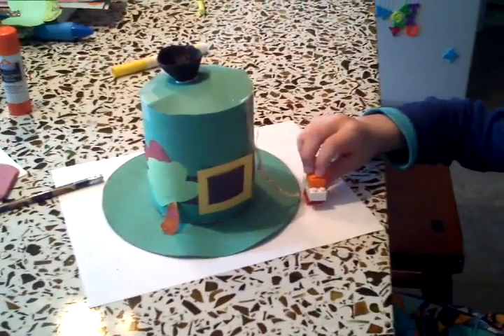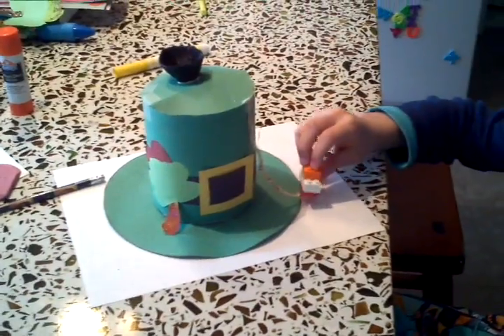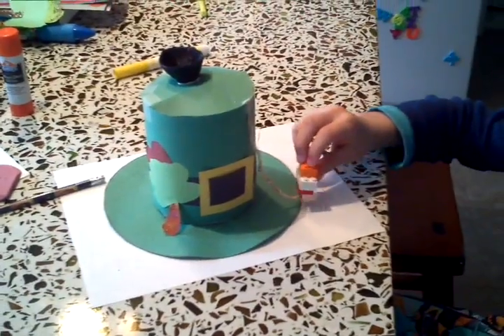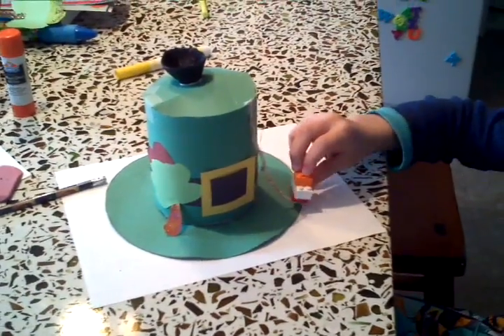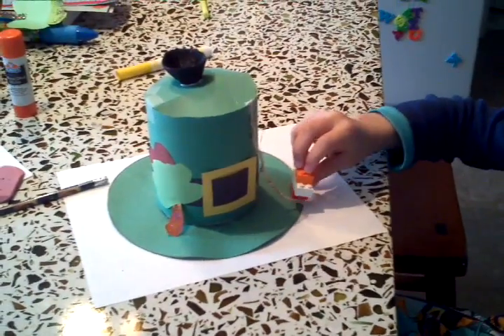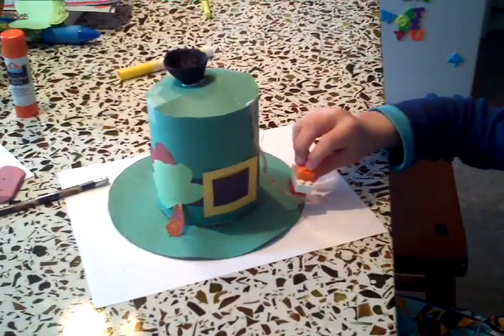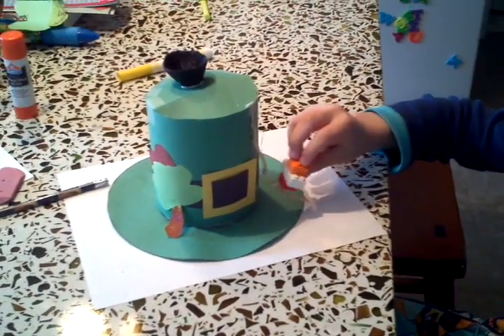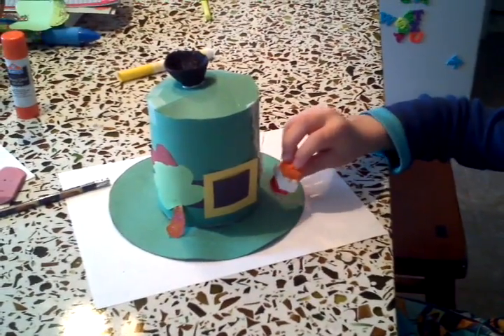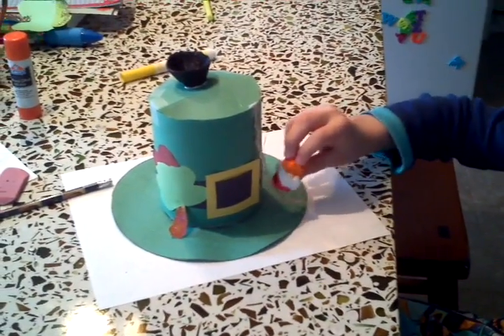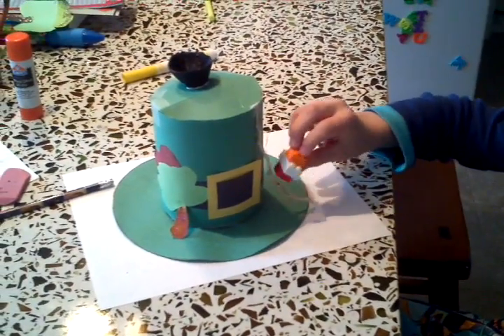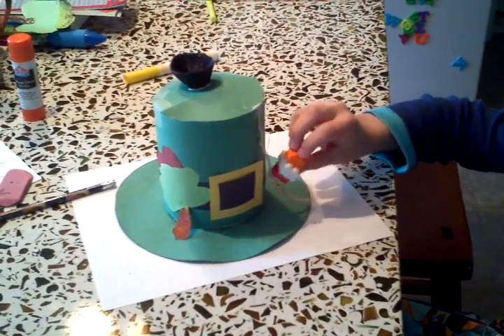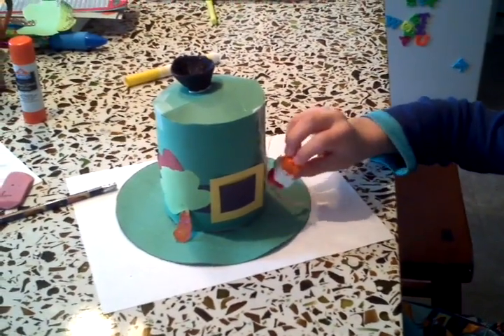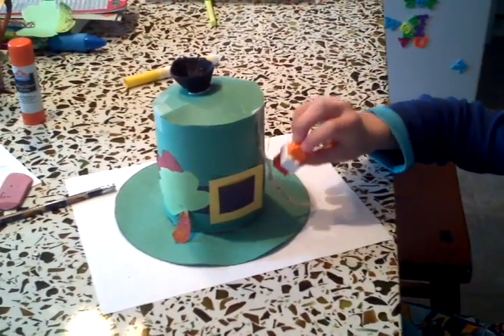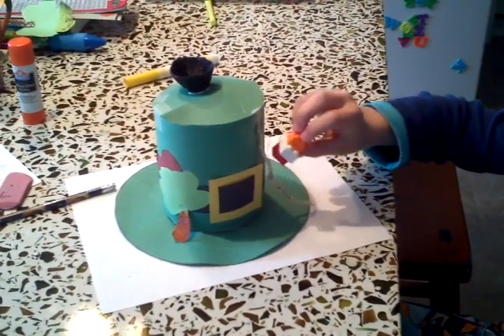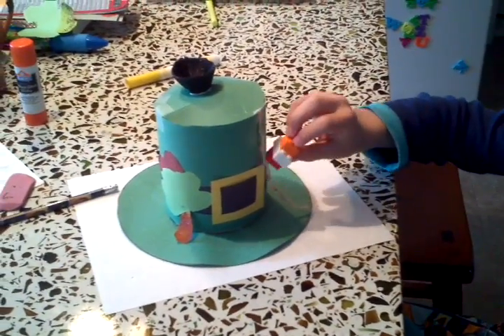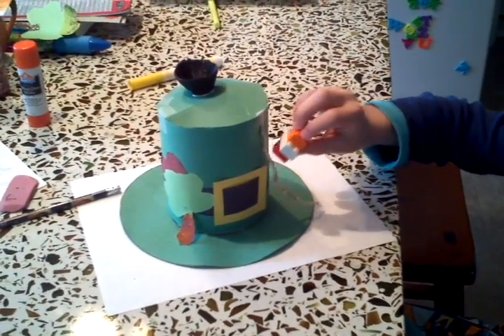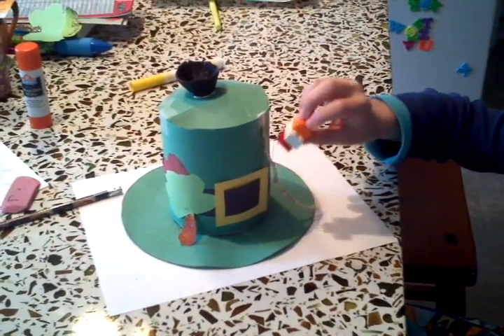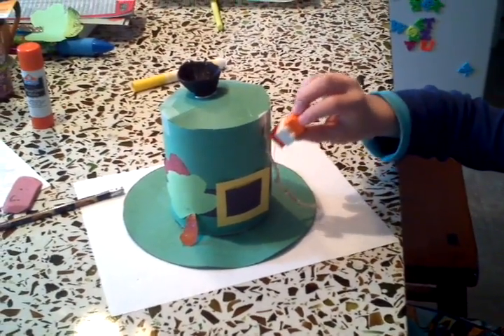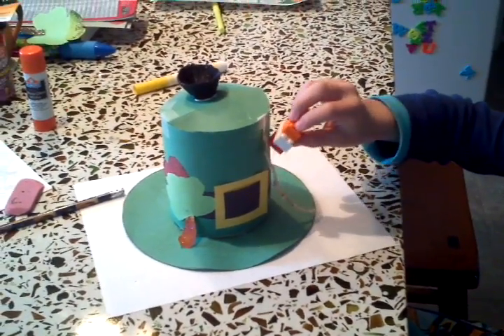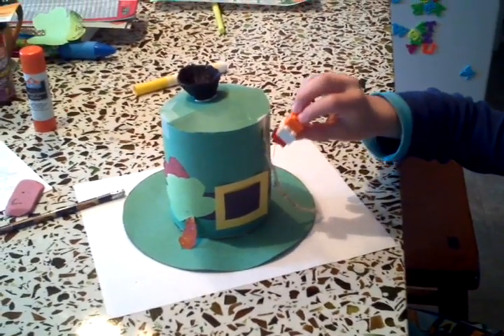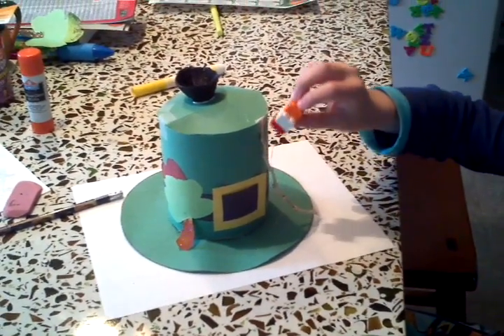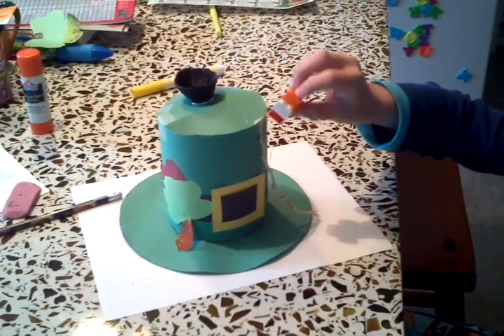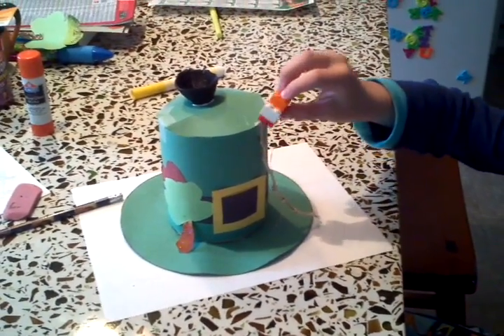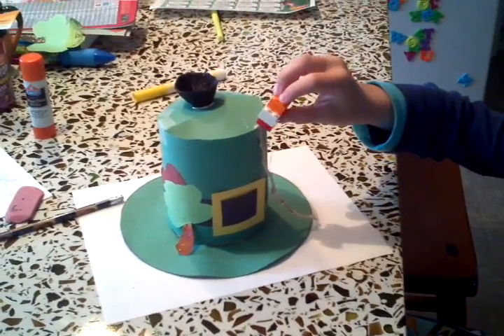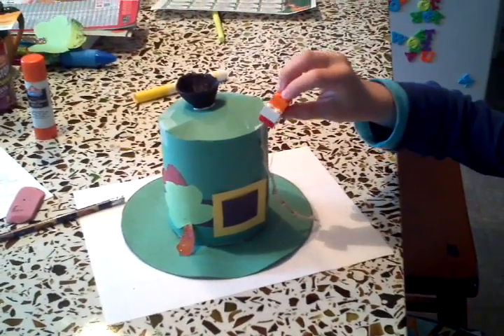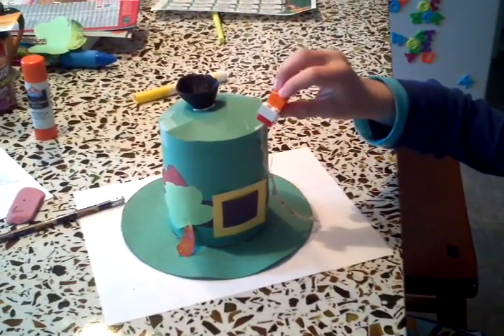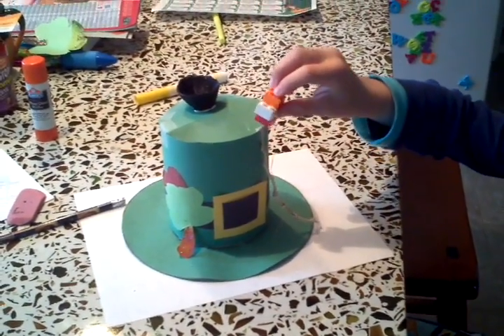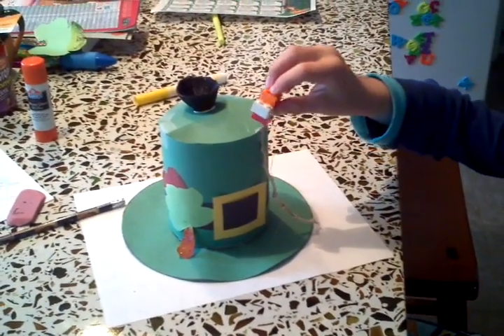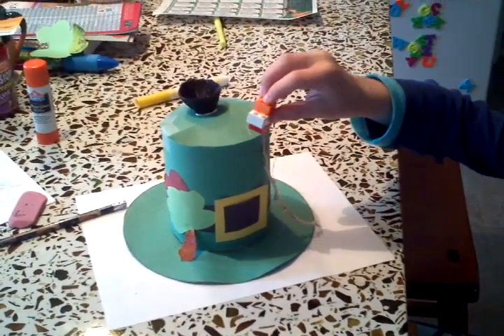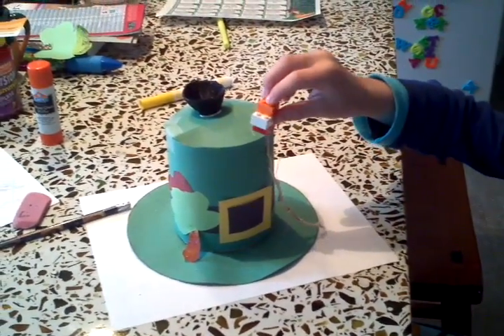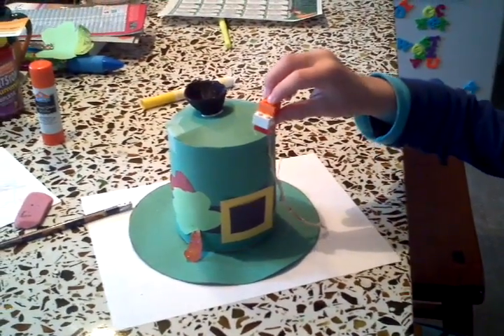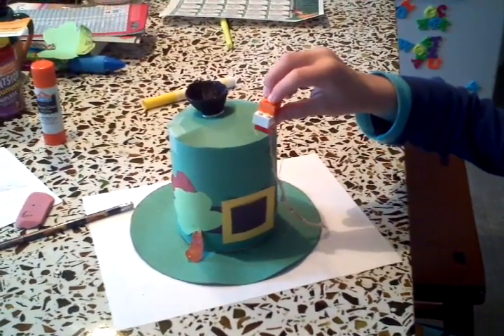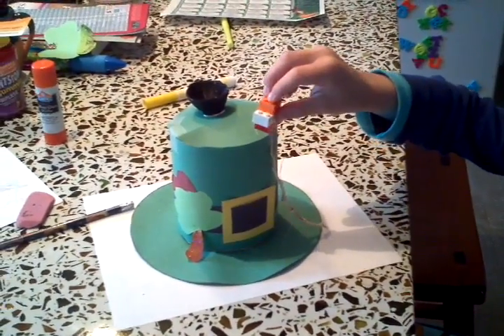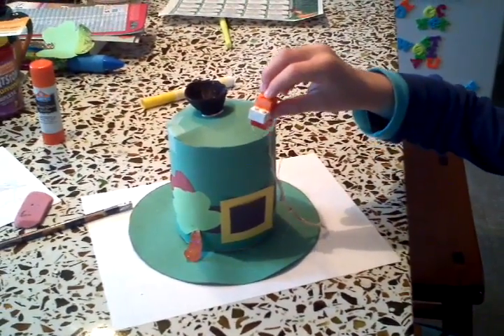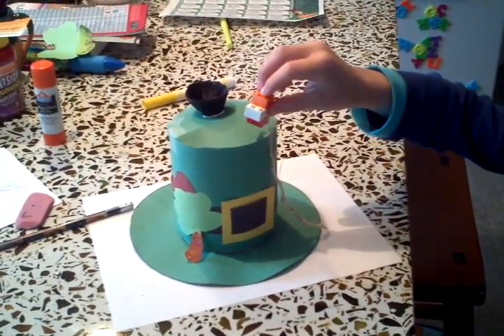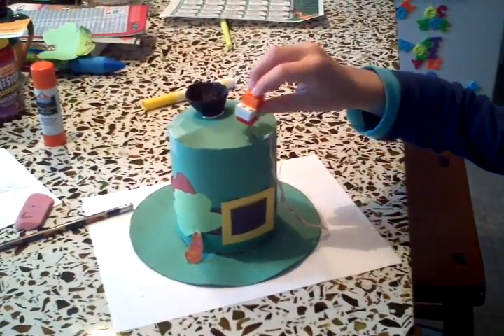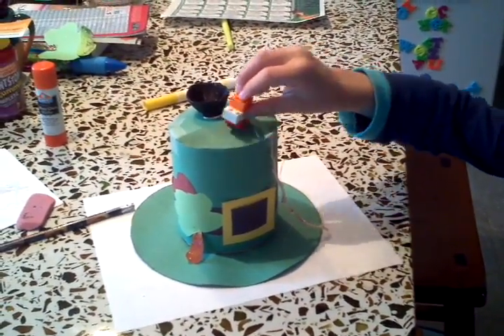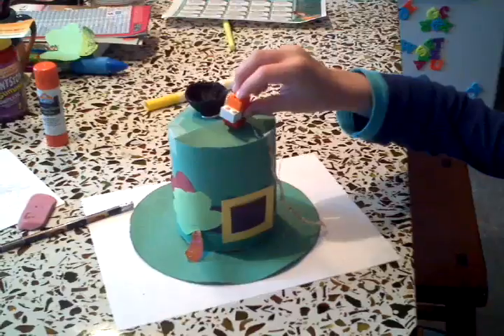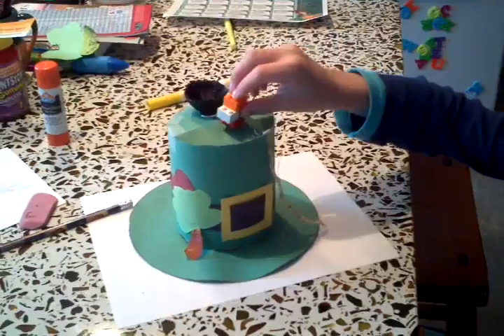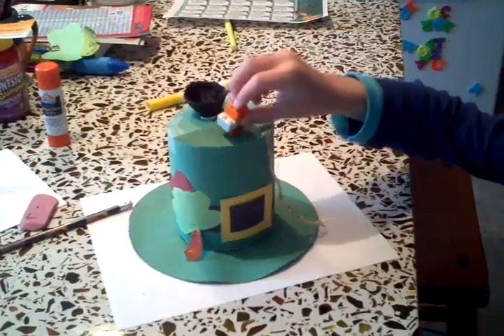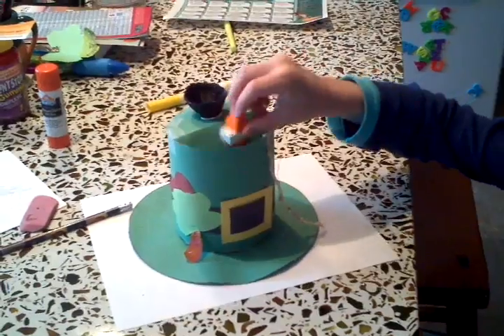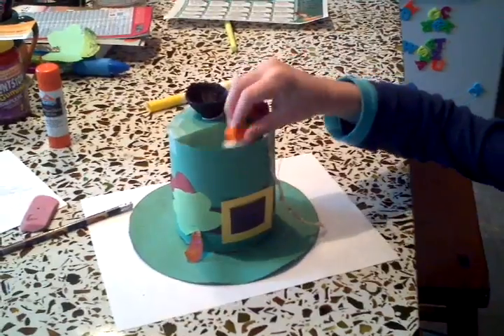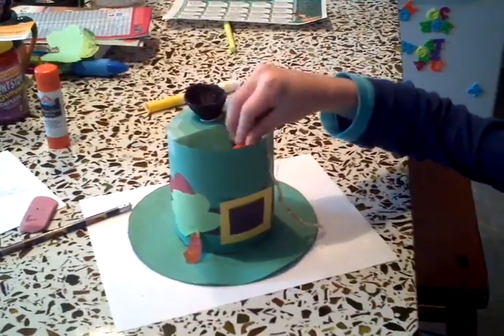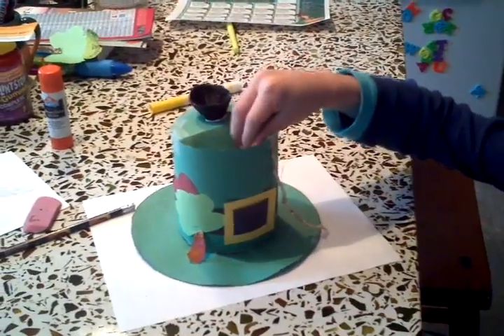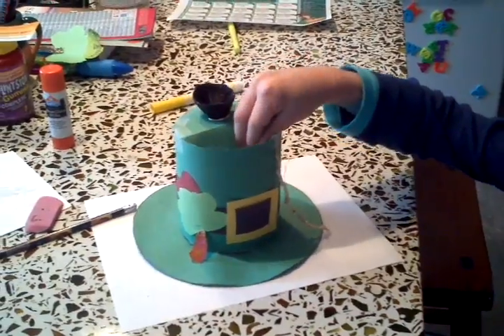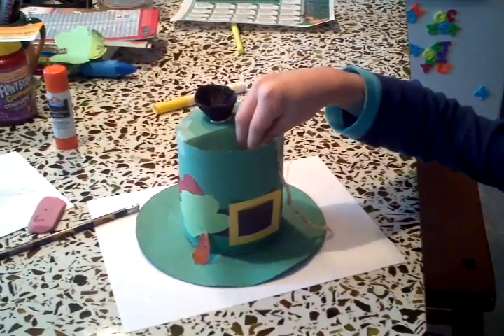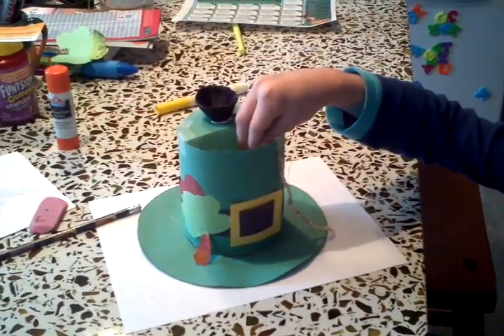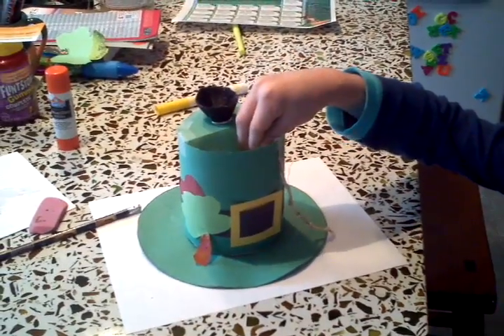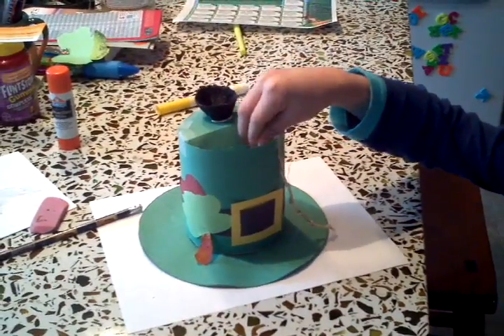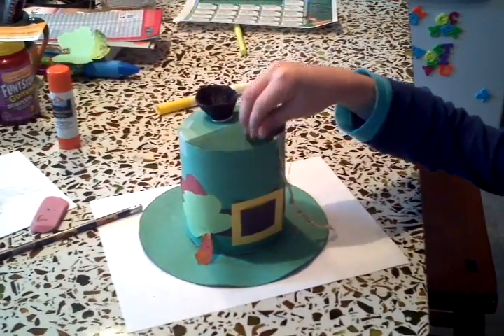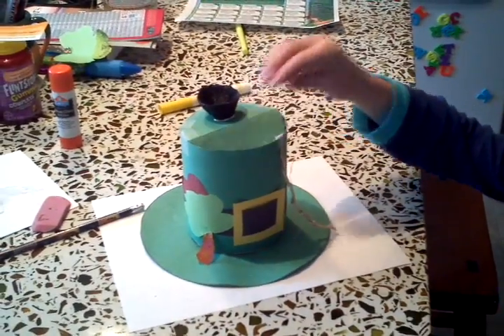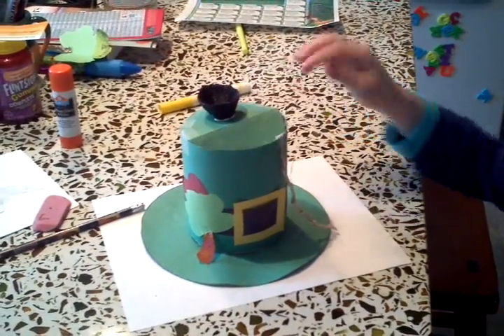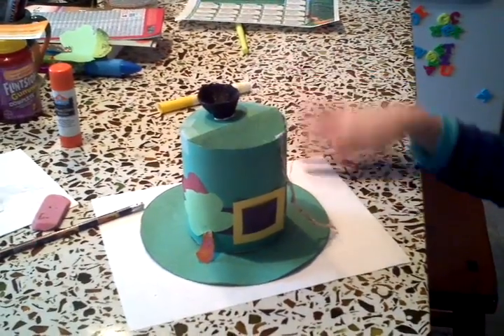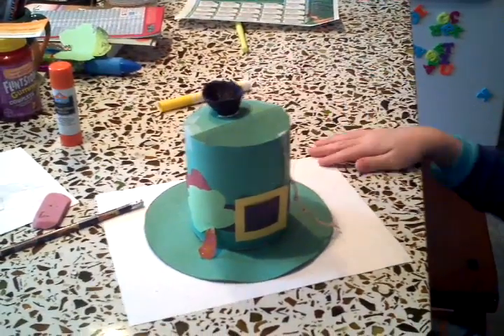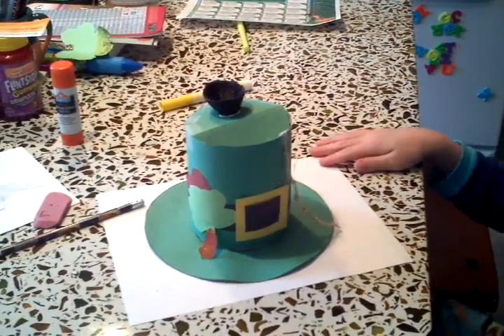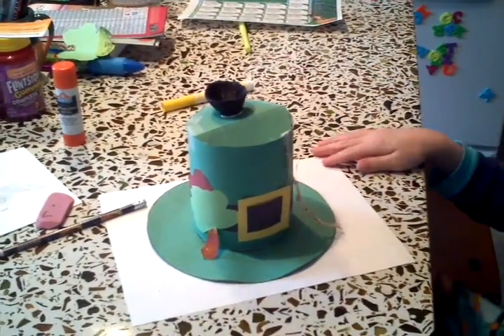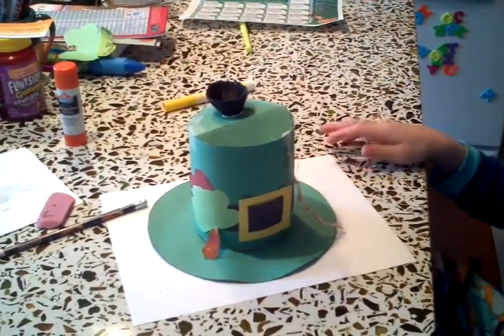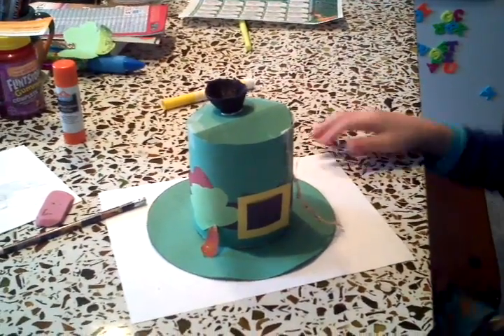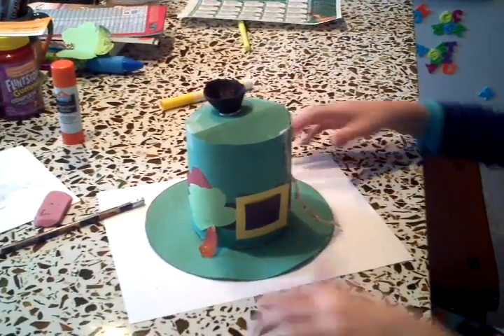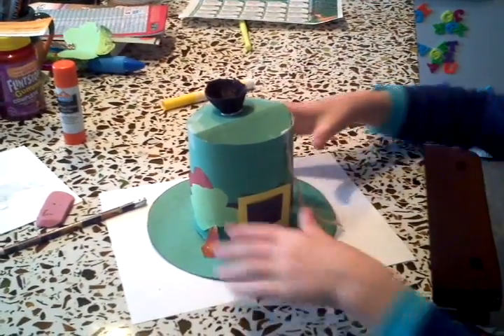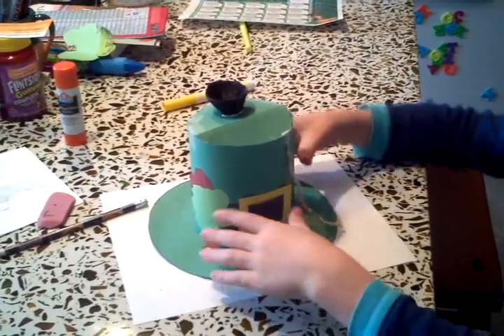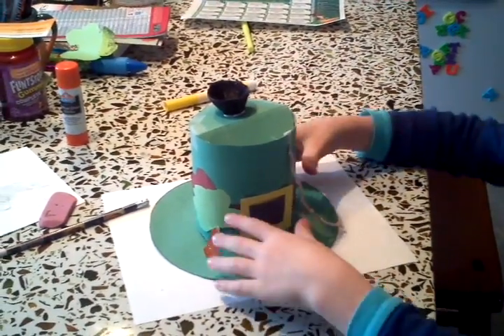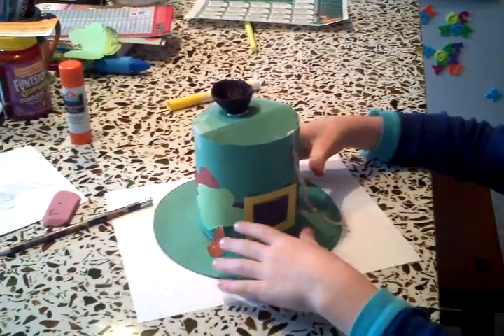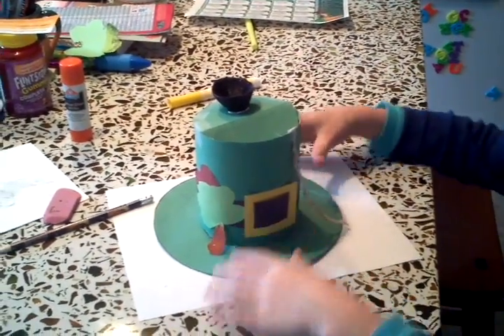This is how you trap a leprechaun. He goes up the hat to get the pot of gold, and he falls in the trap door. He's stuck inside.